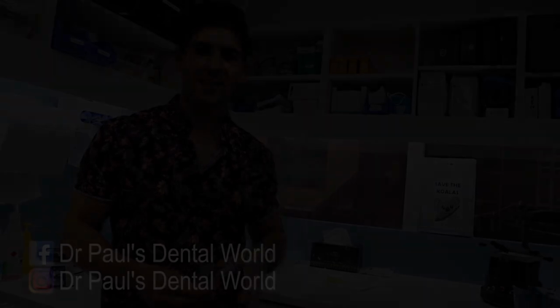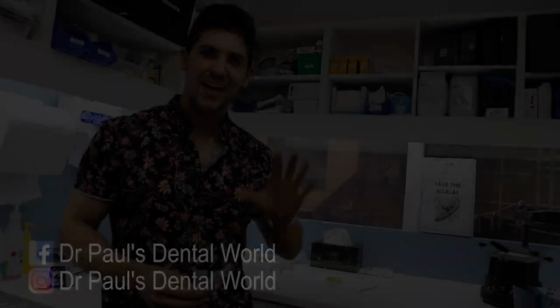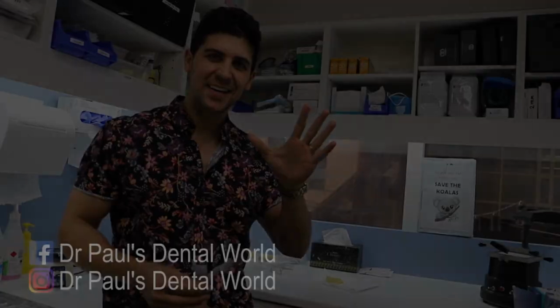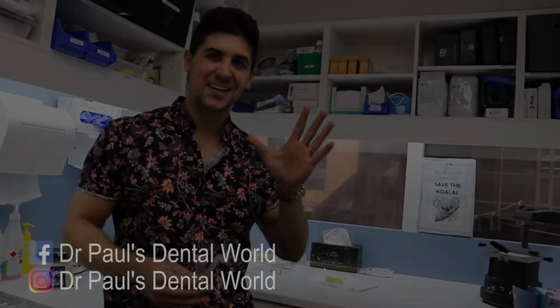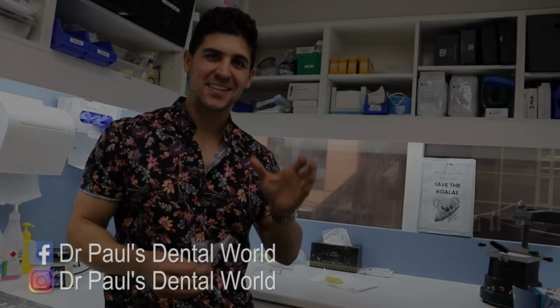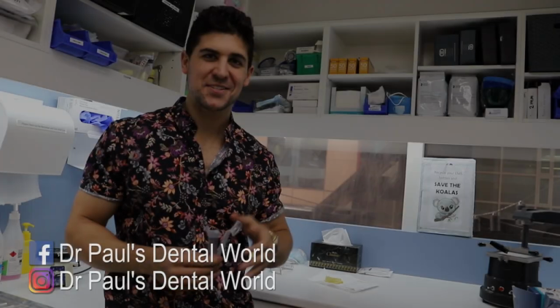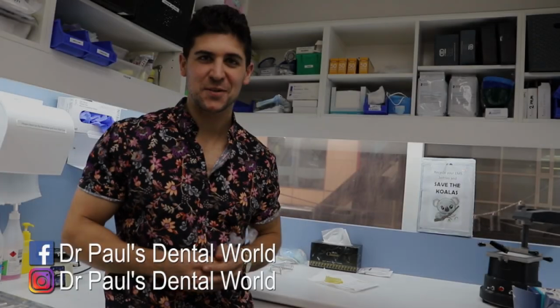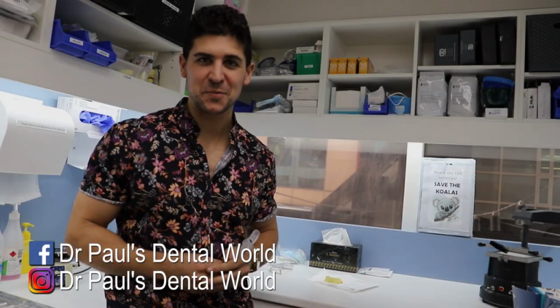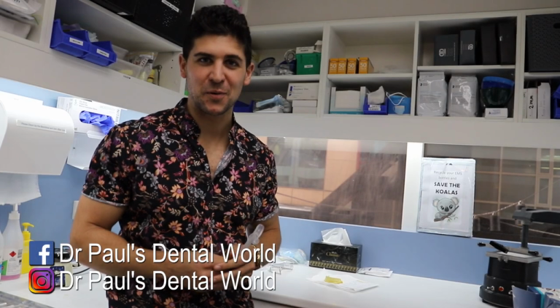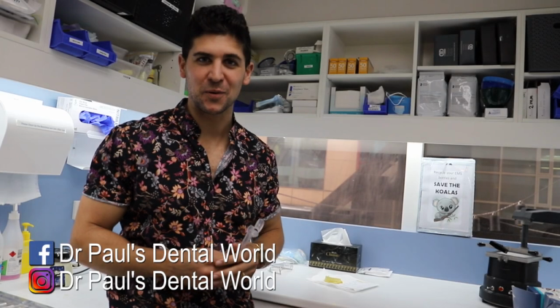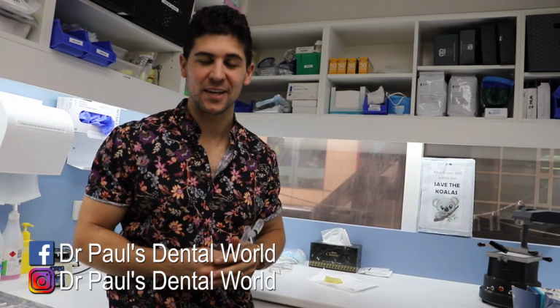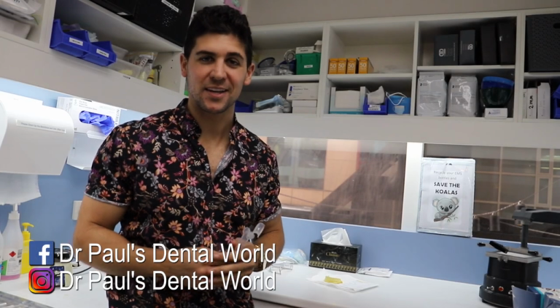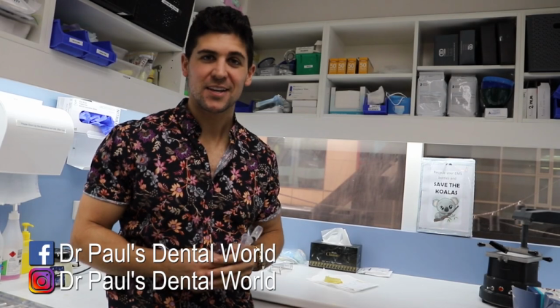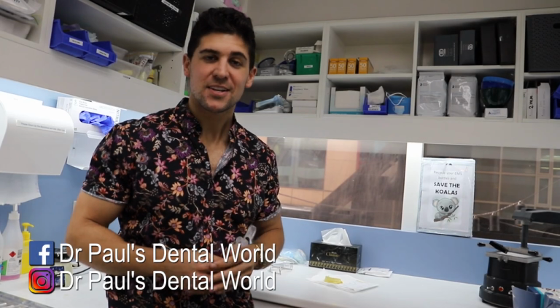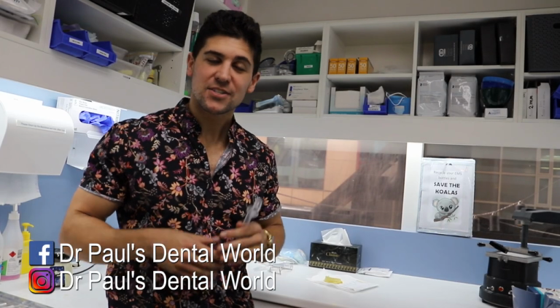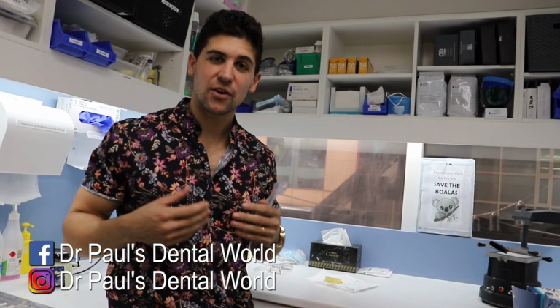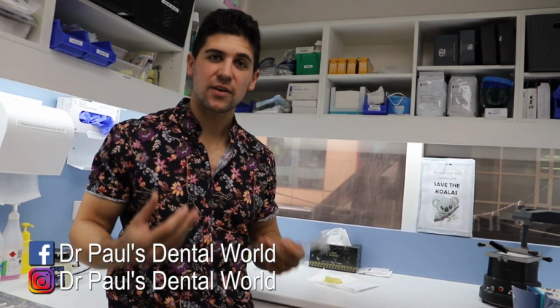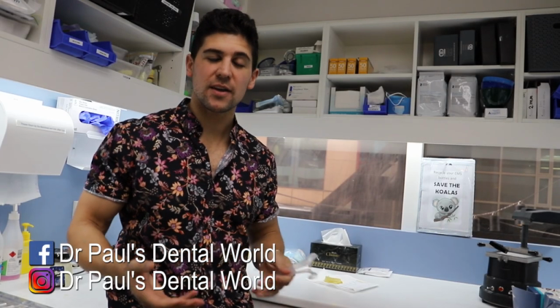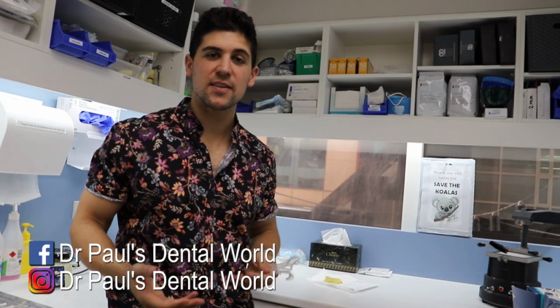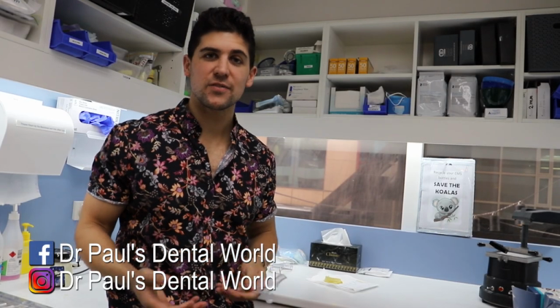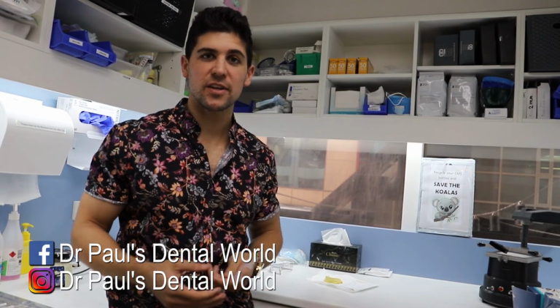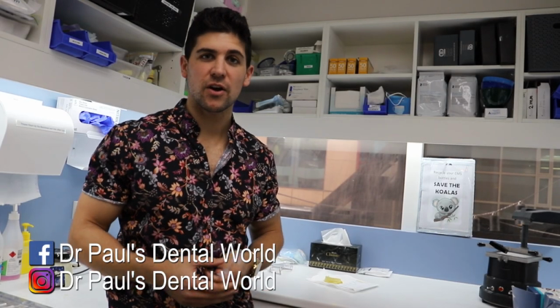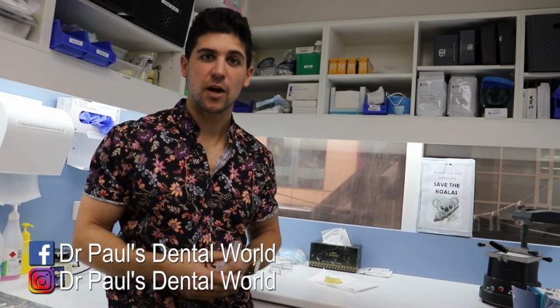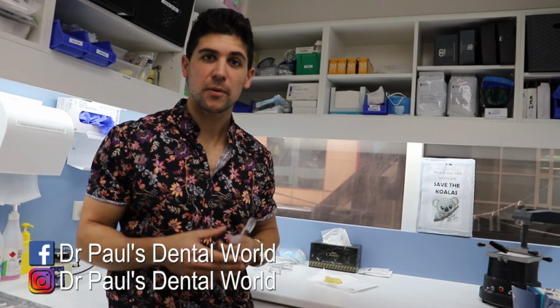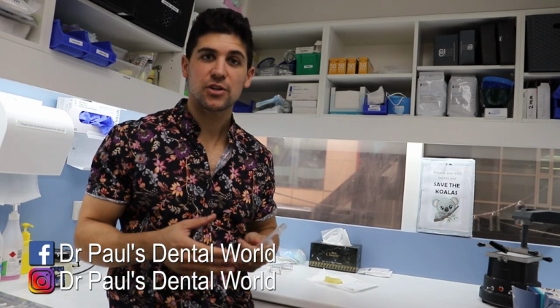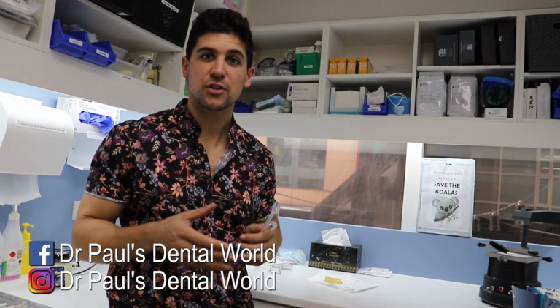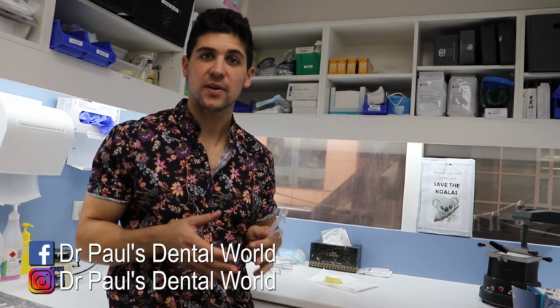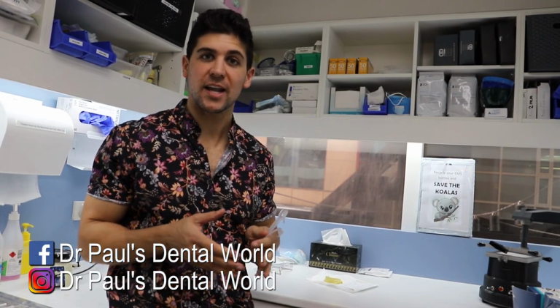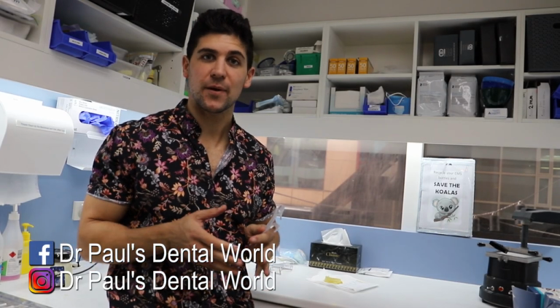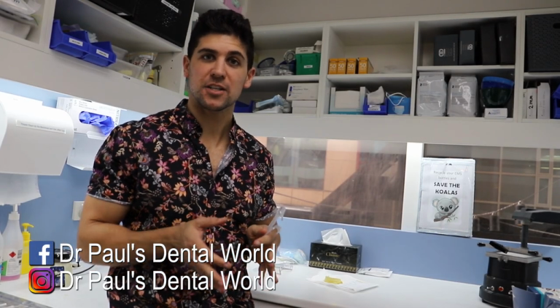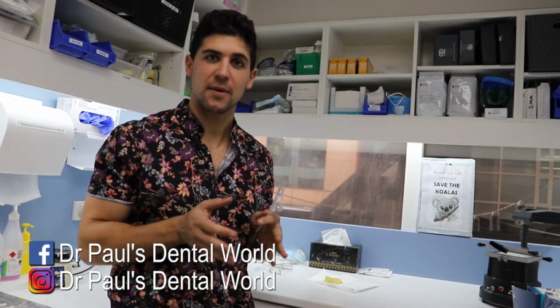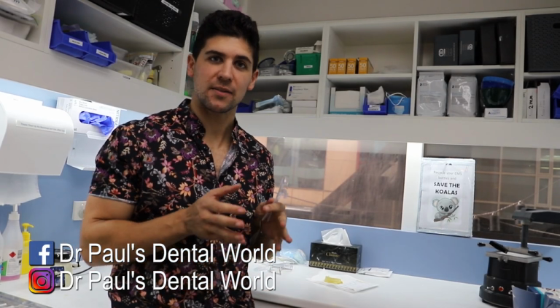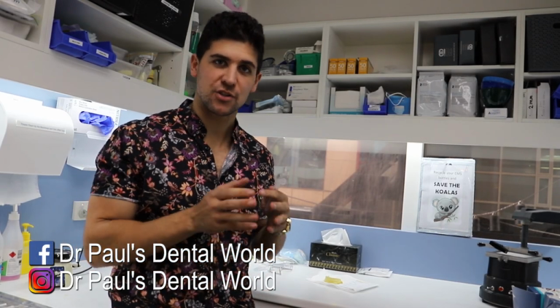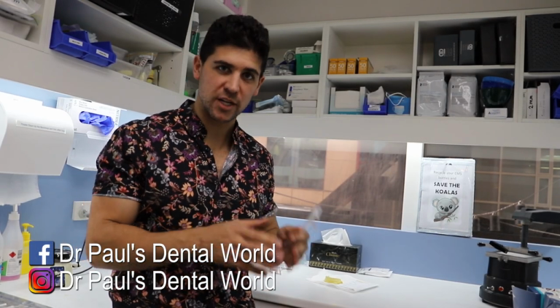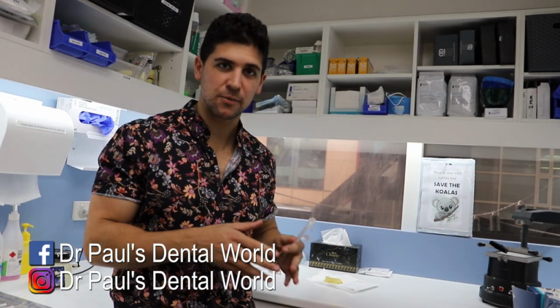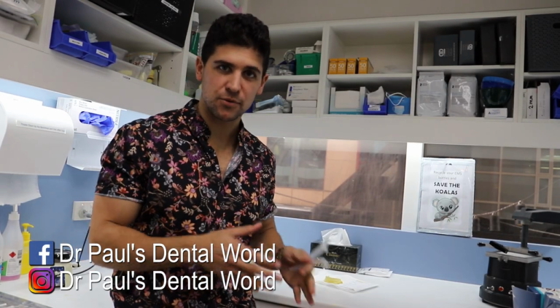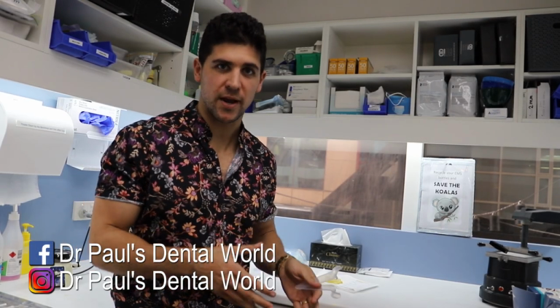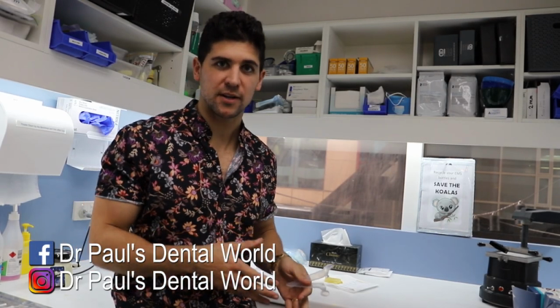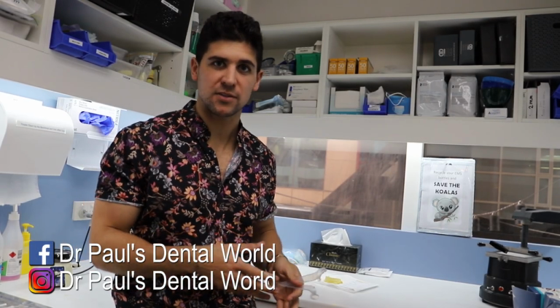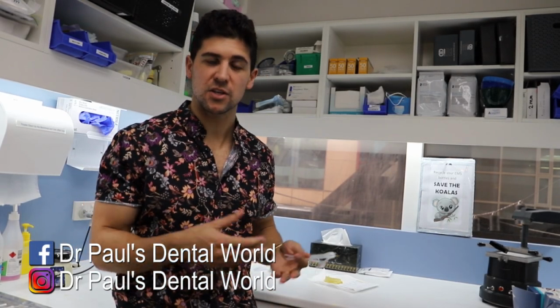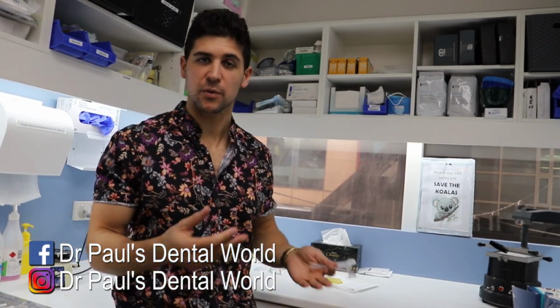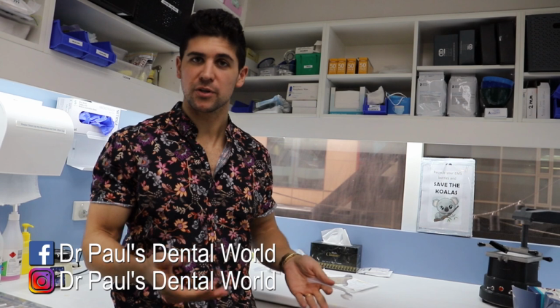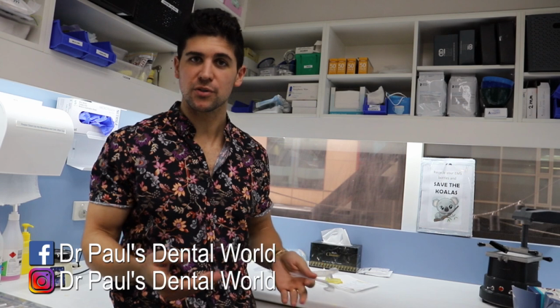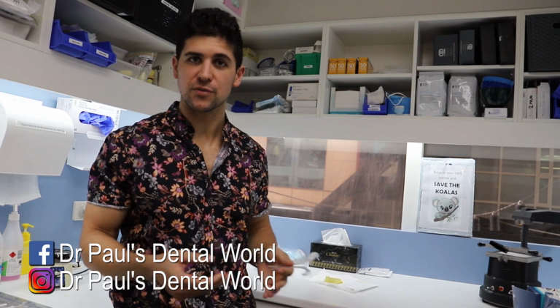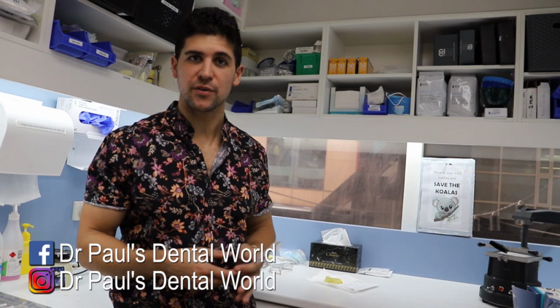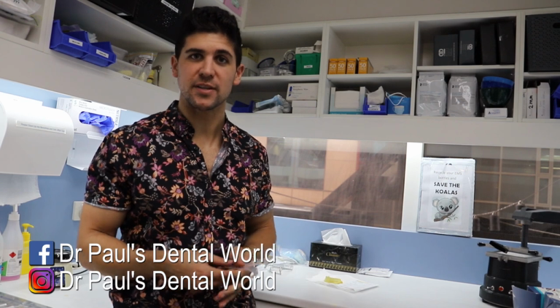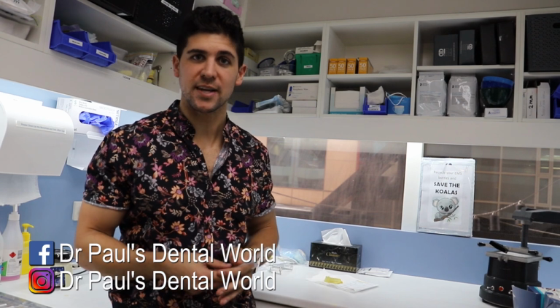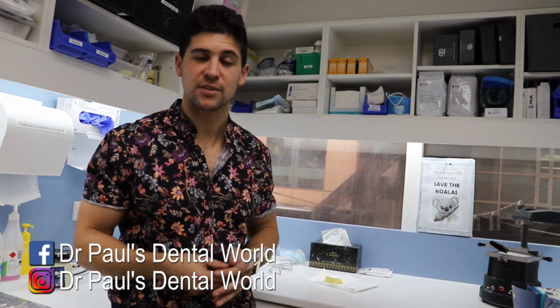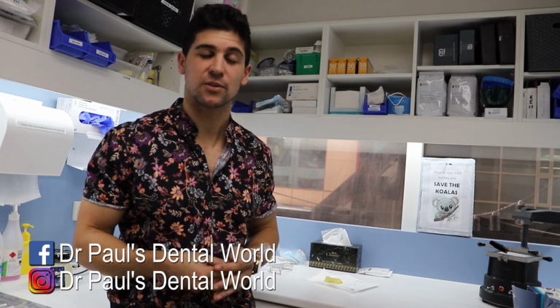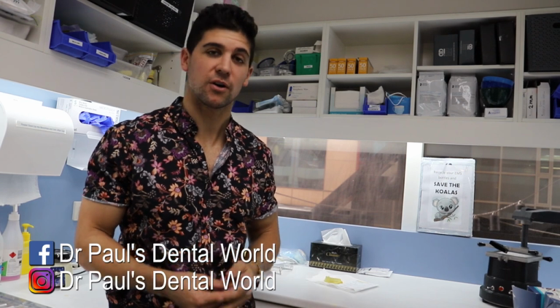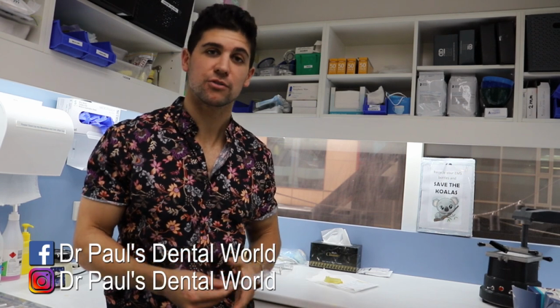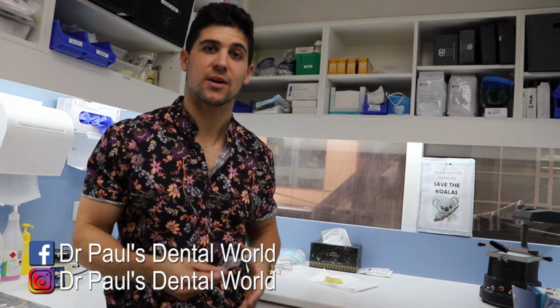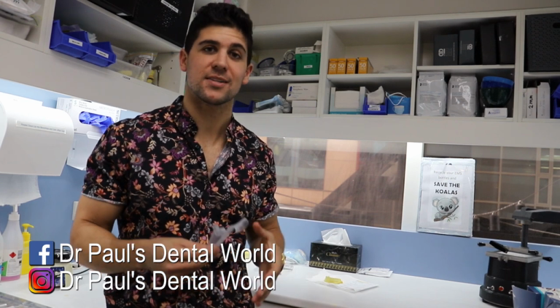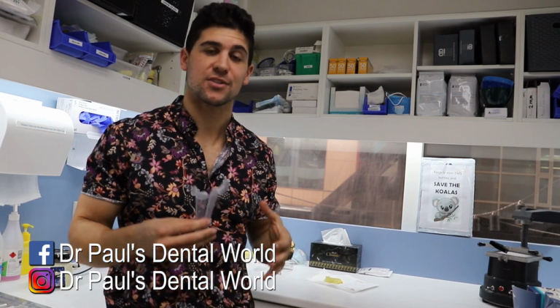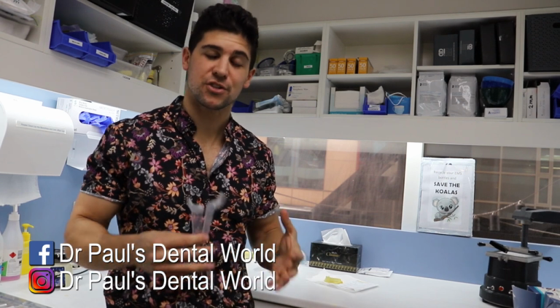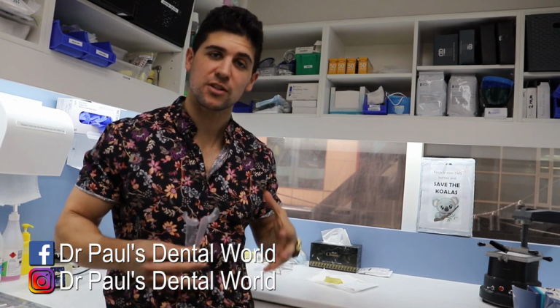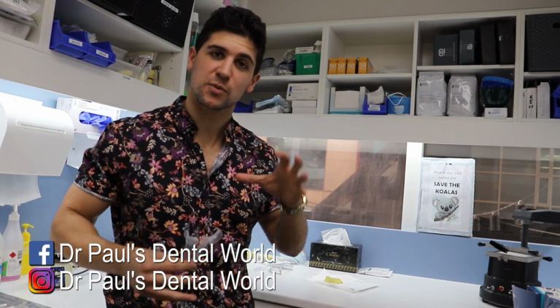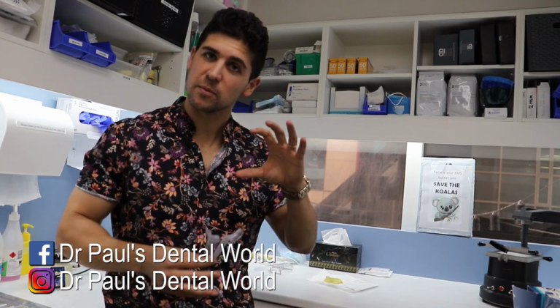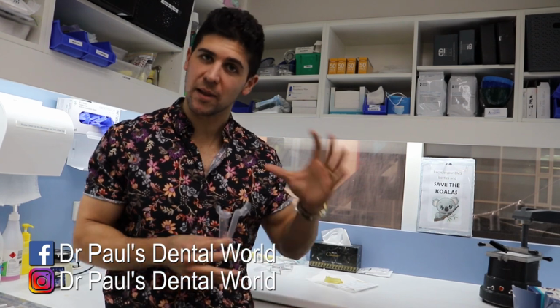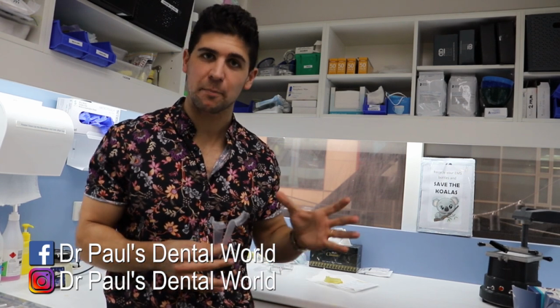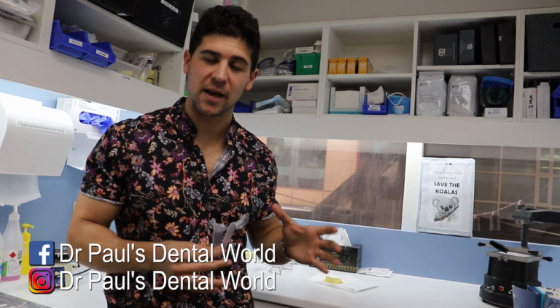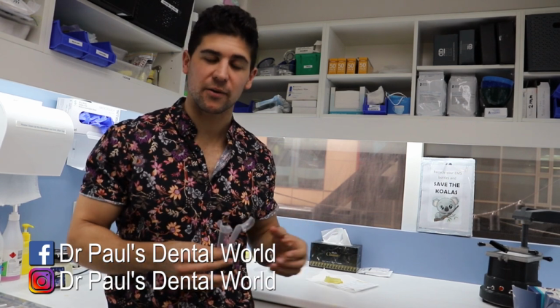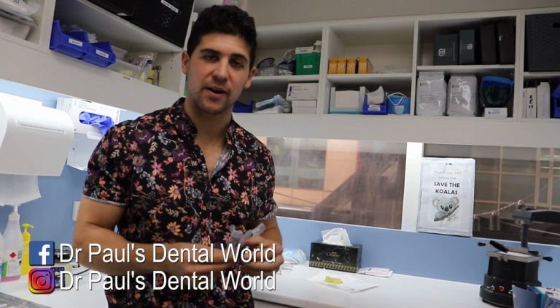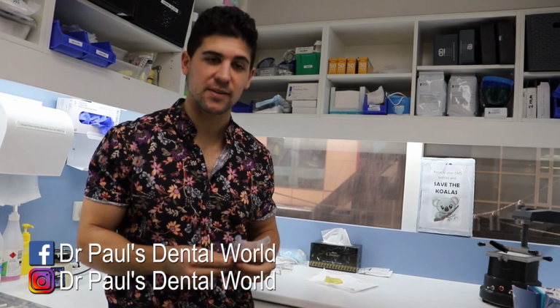Hey guys, Dr. Paul here. In this video I'm going to show you how to actually make the cheek retractors that you want to use for your dental contrast shots with the black background.